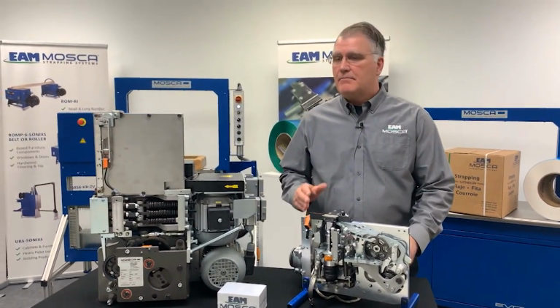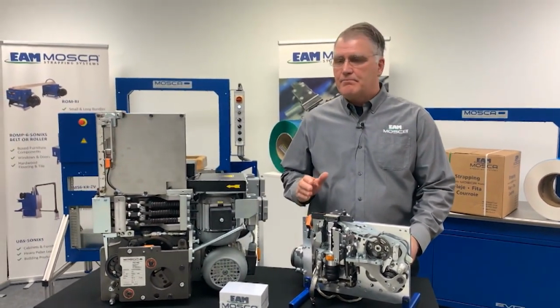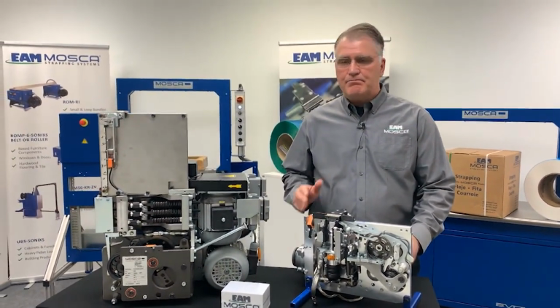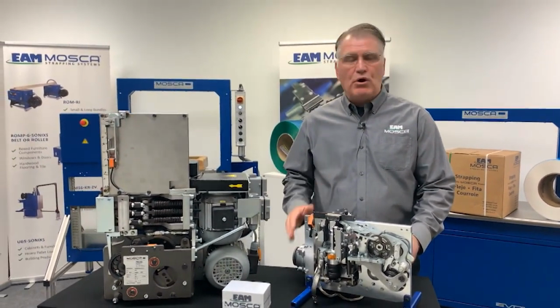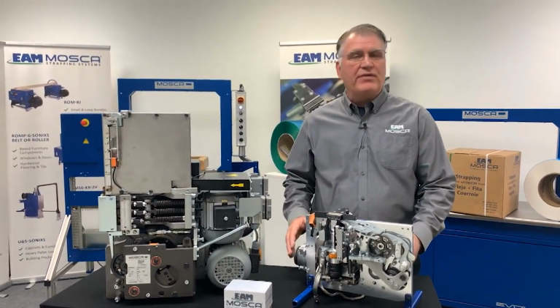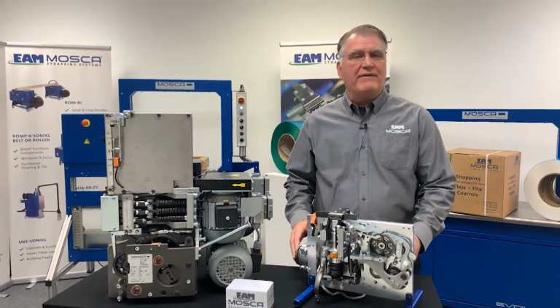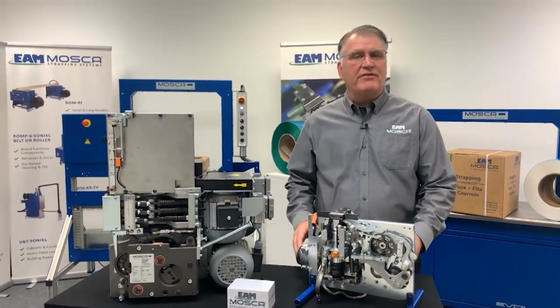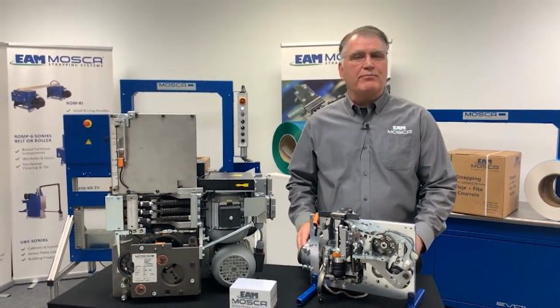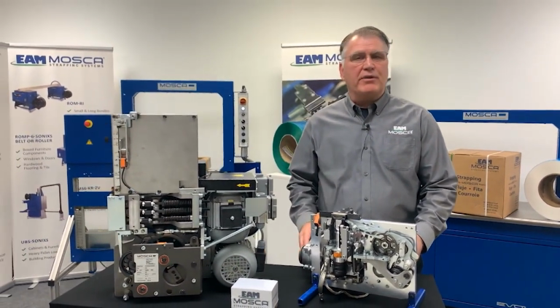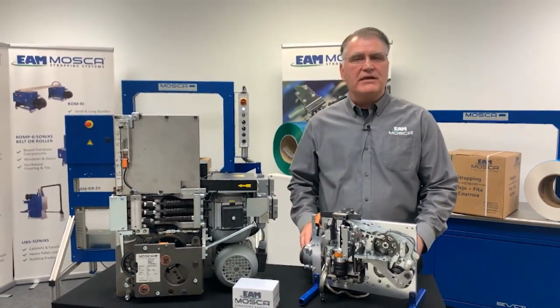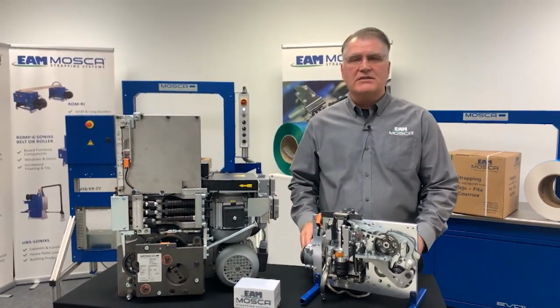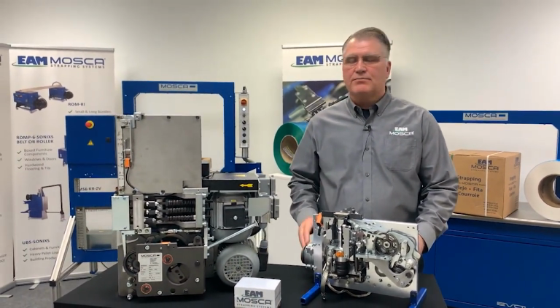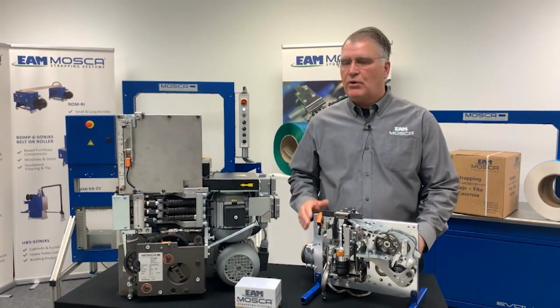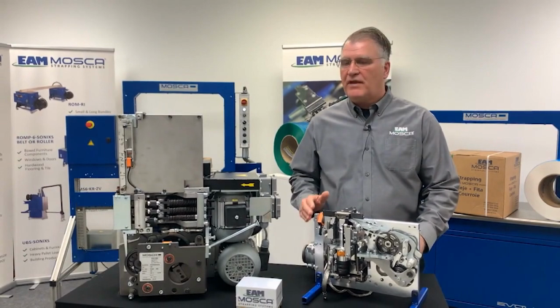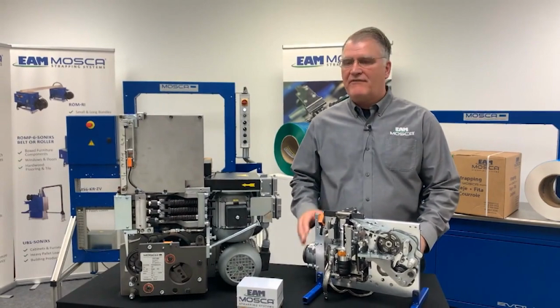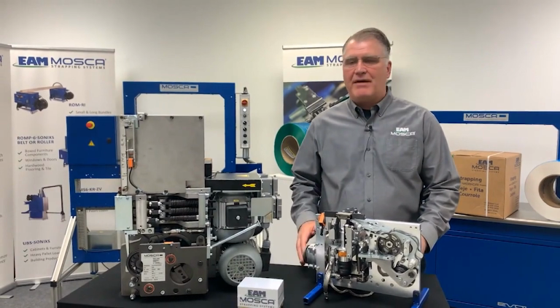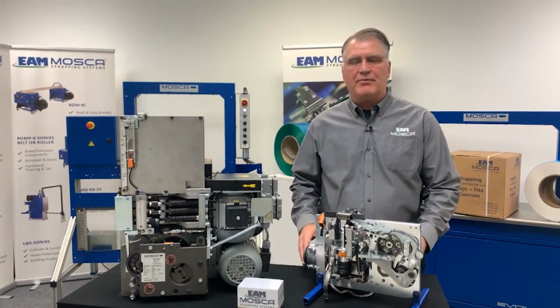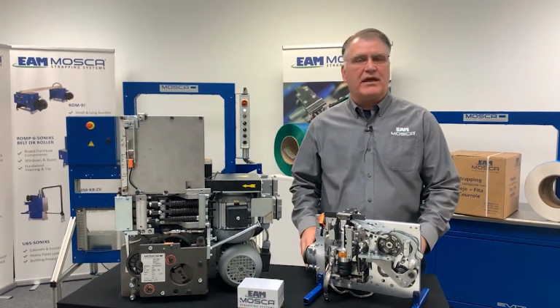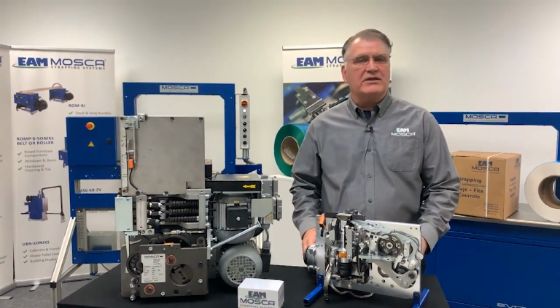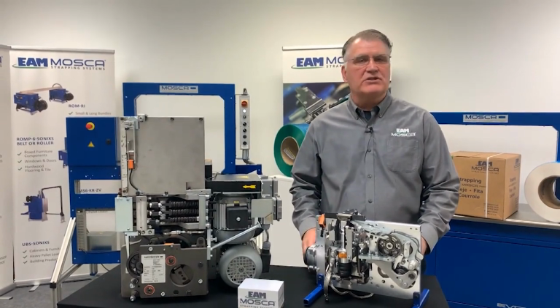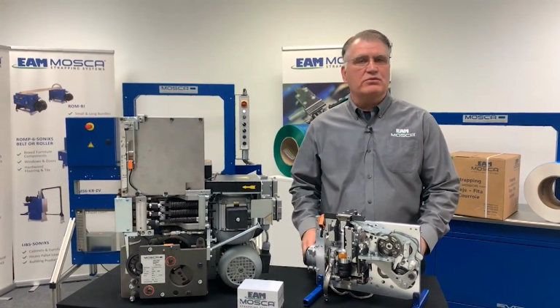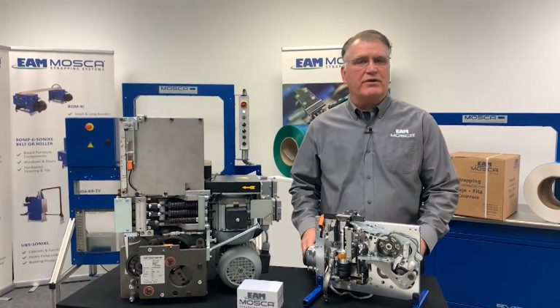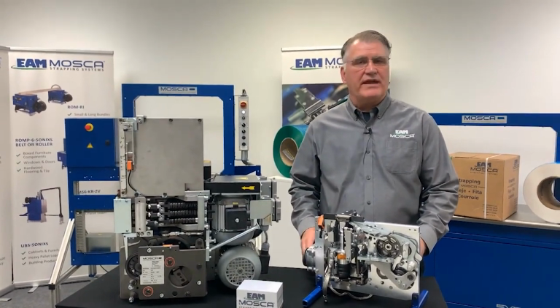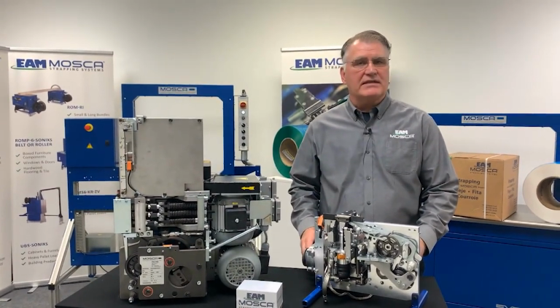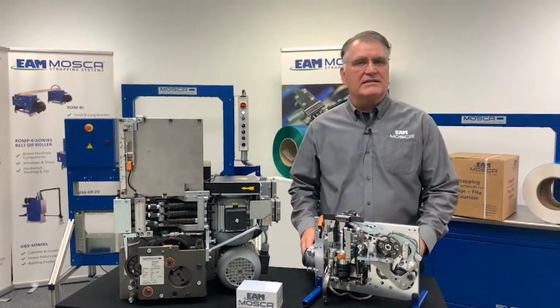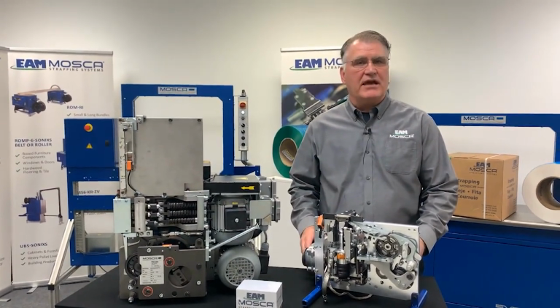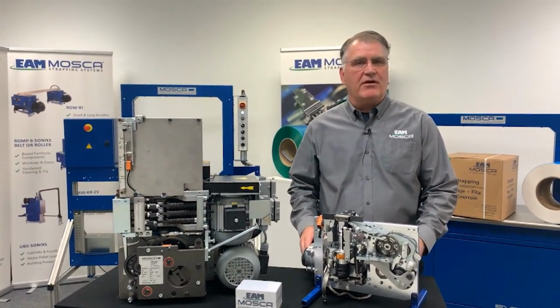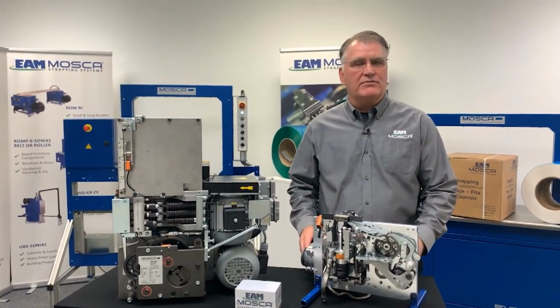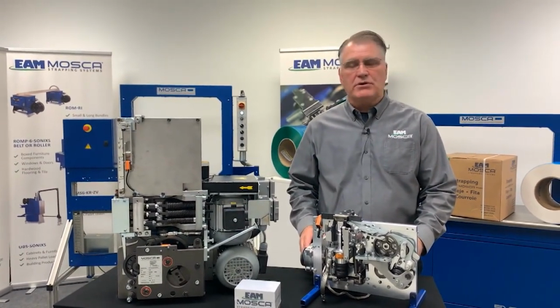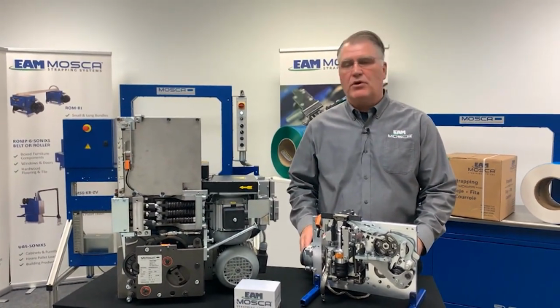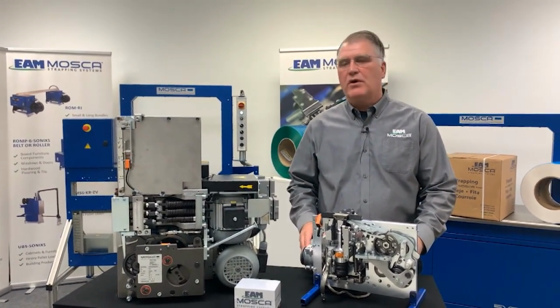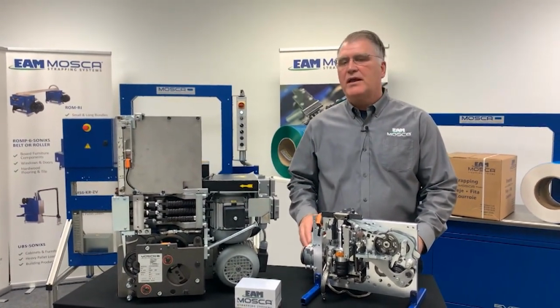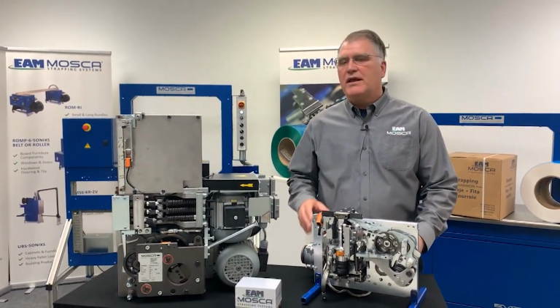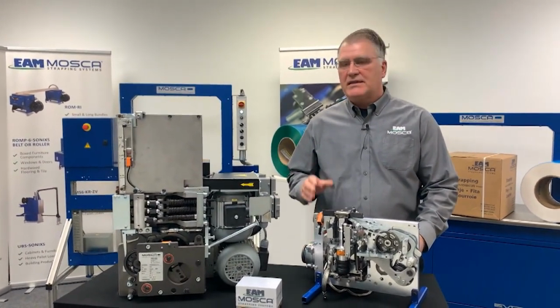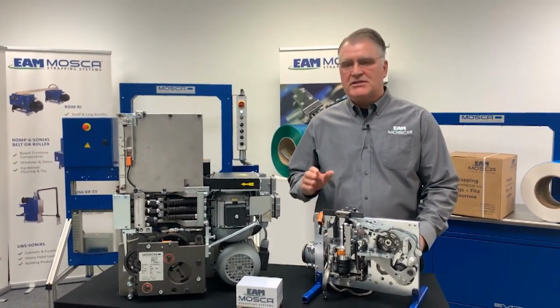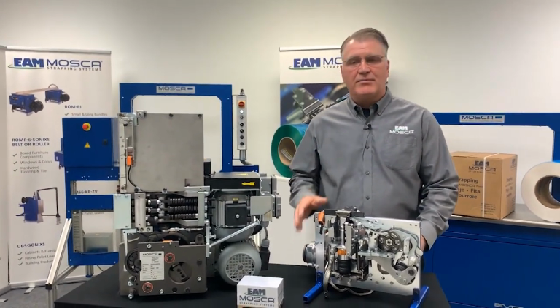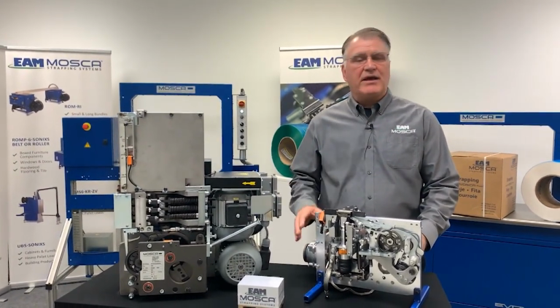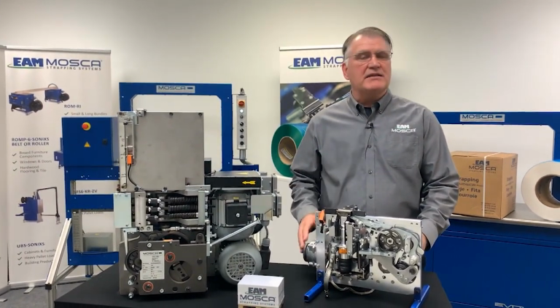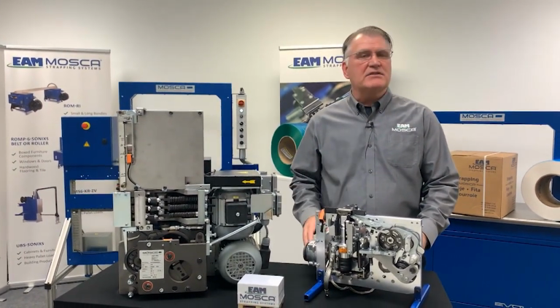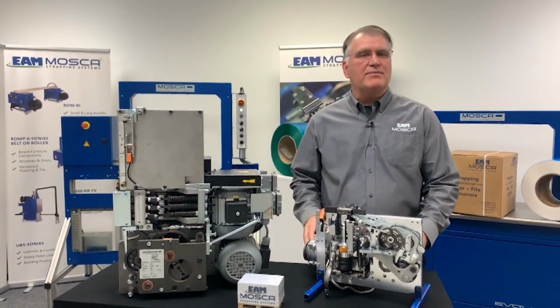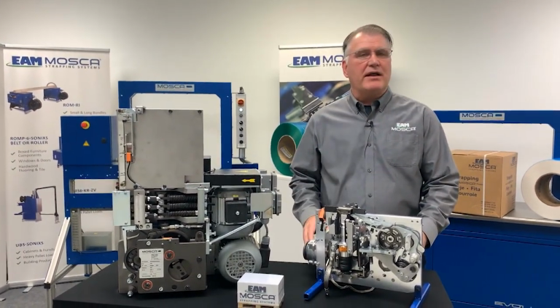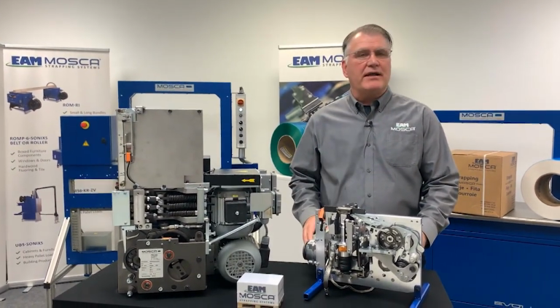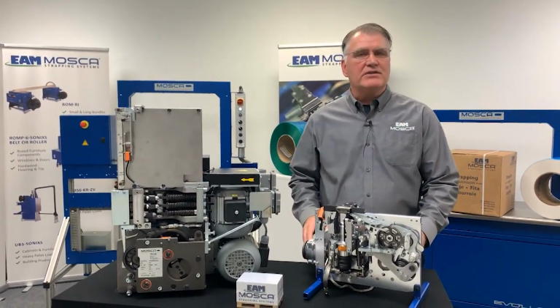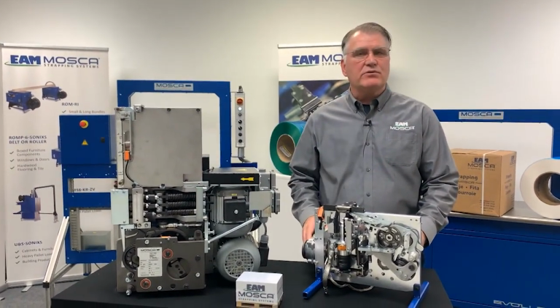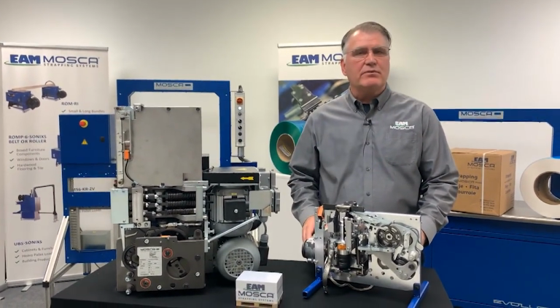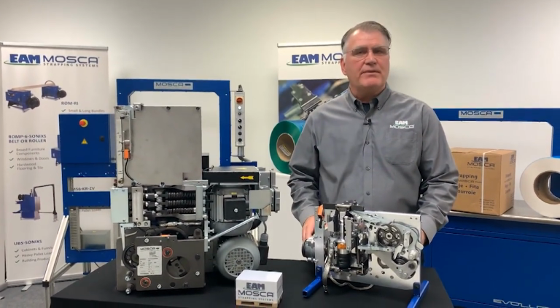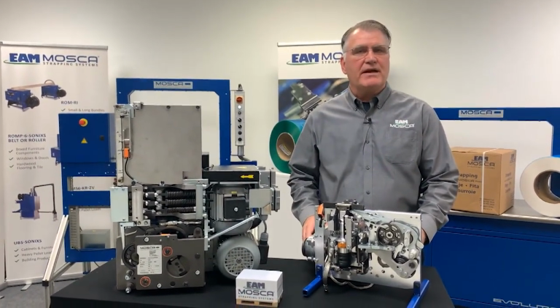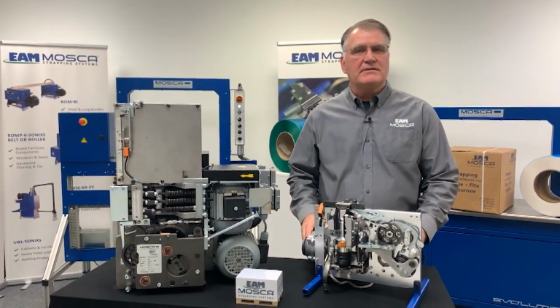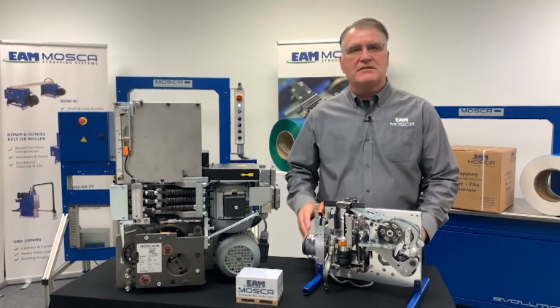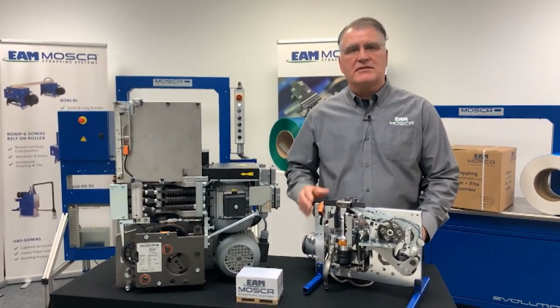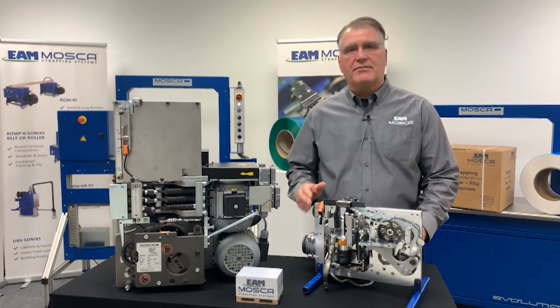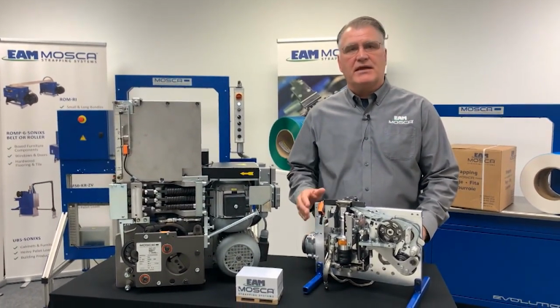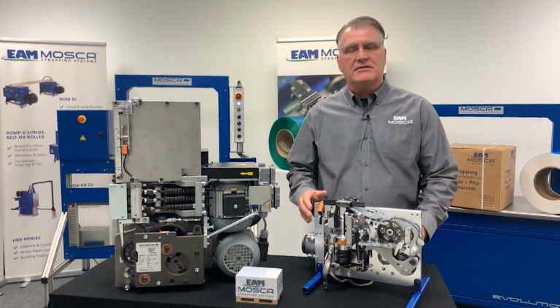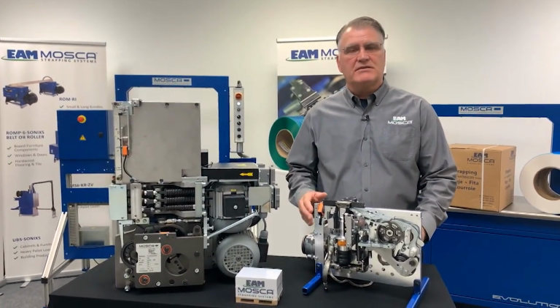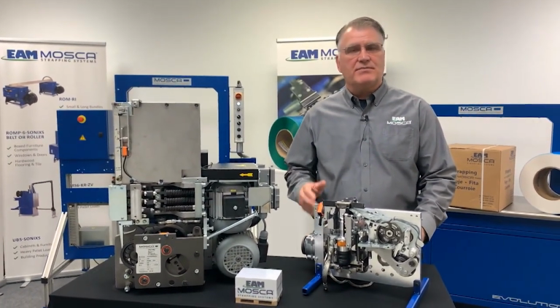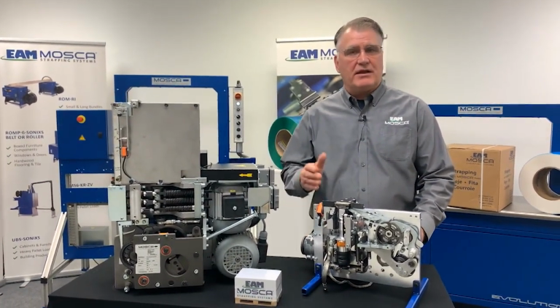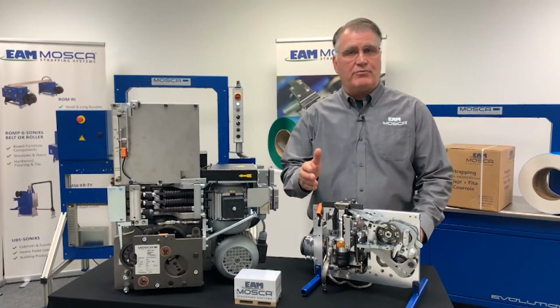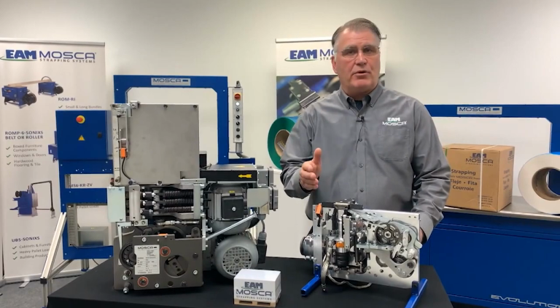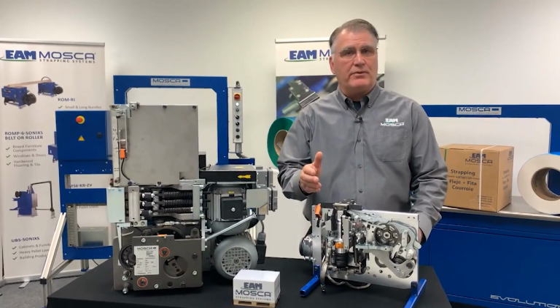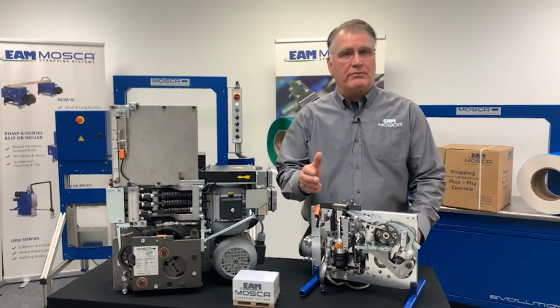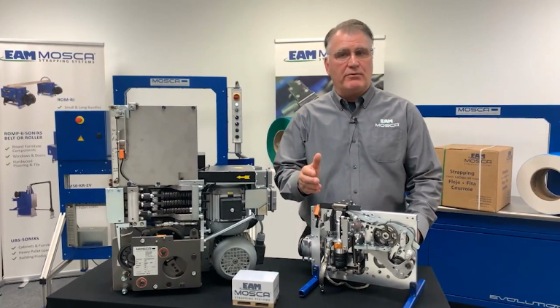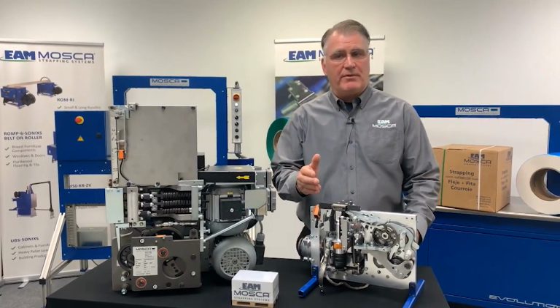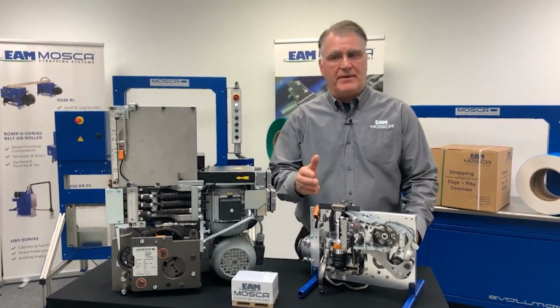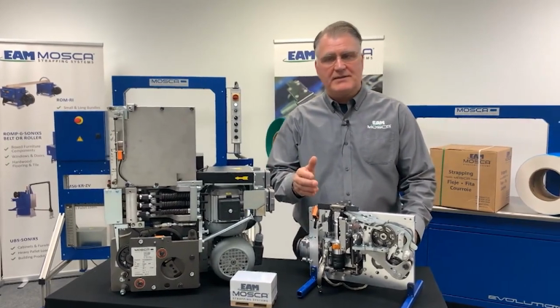Both have their place. Both have applications where they excel. So in some cases, polyester would be best. In some cases, polypropylene would be best.